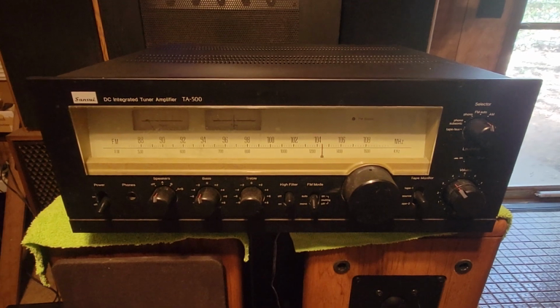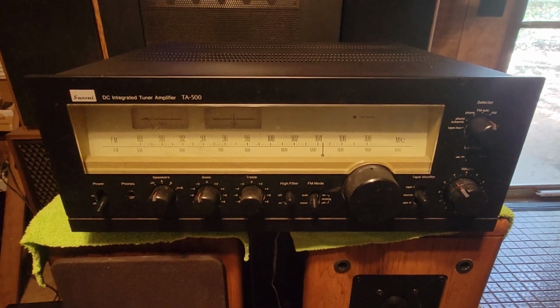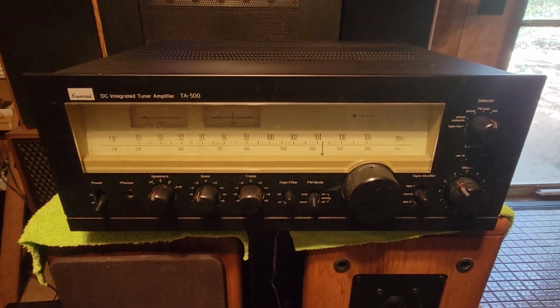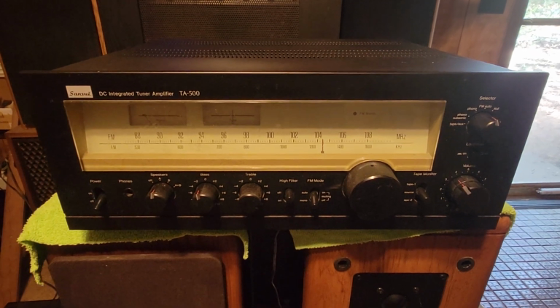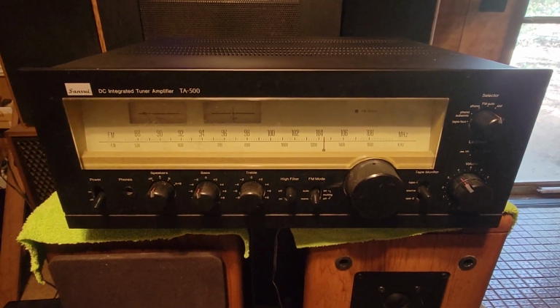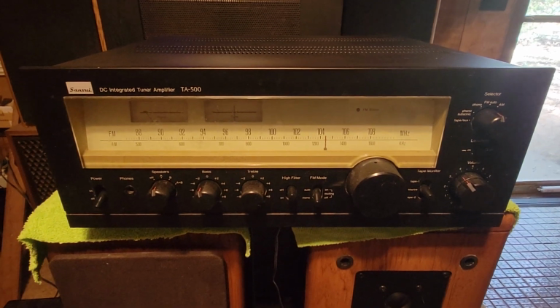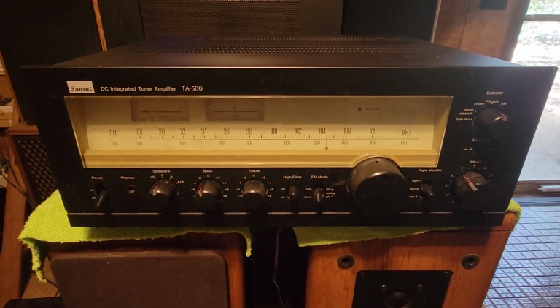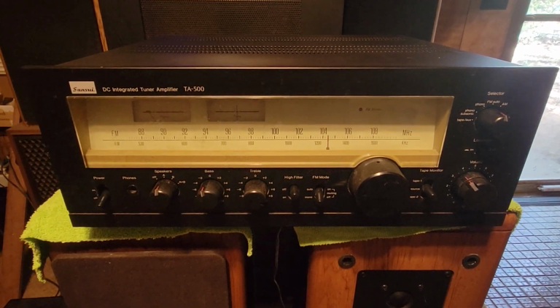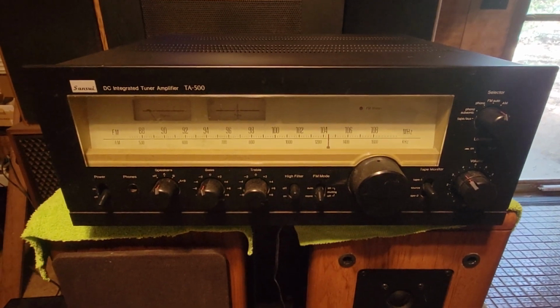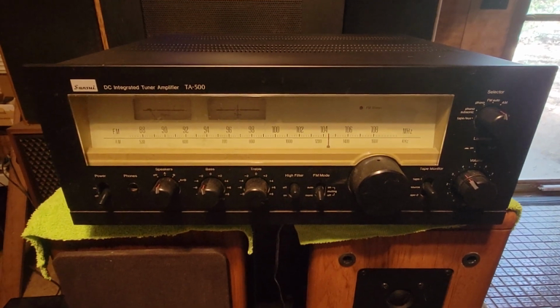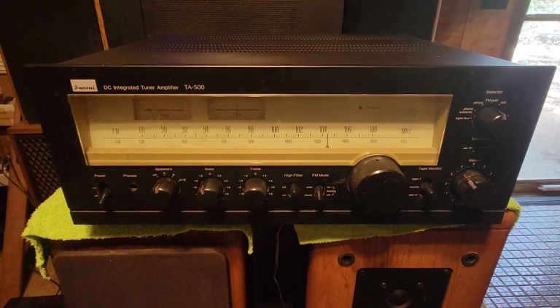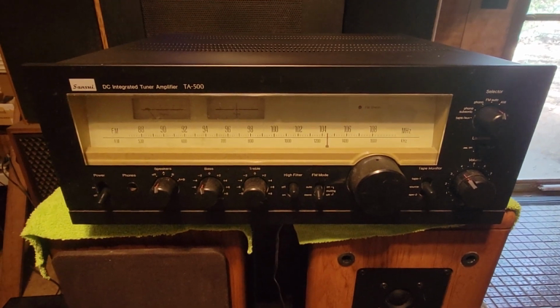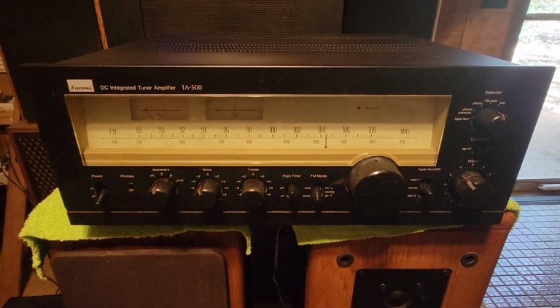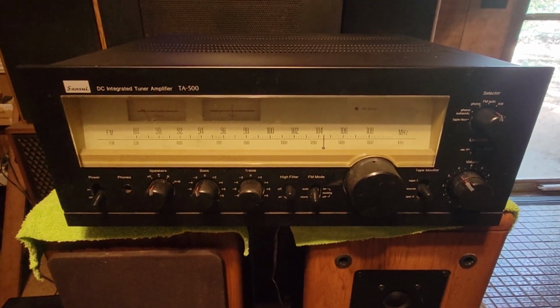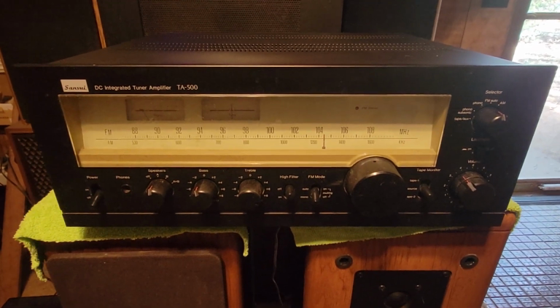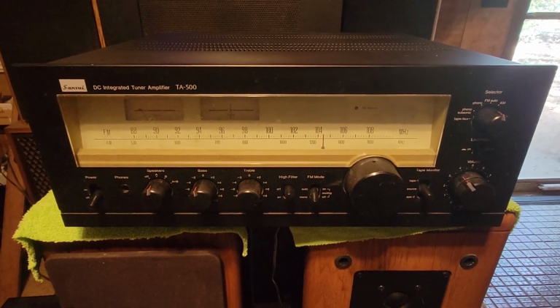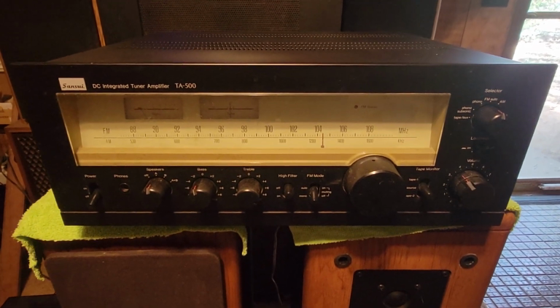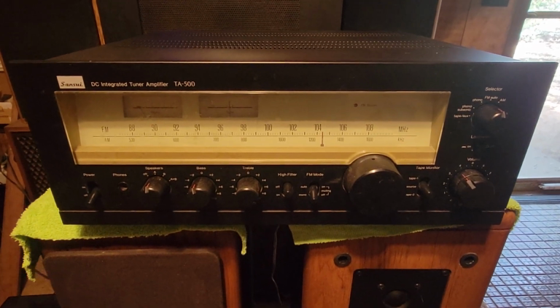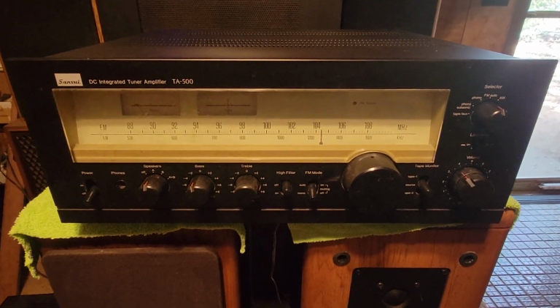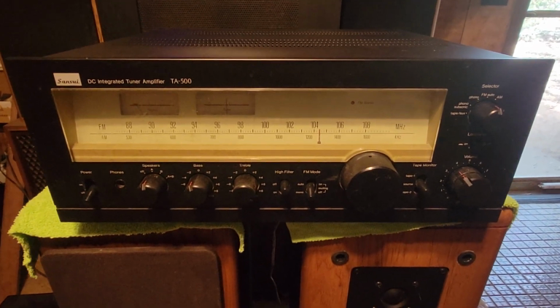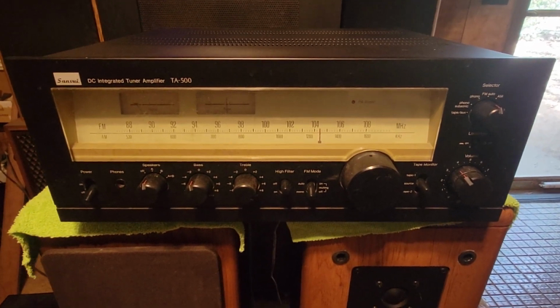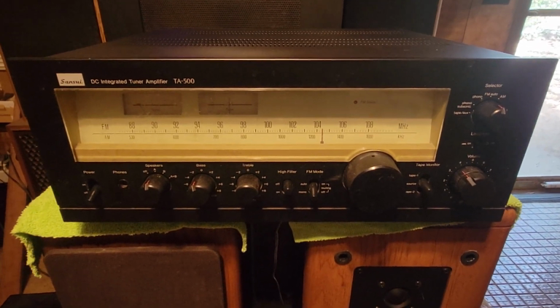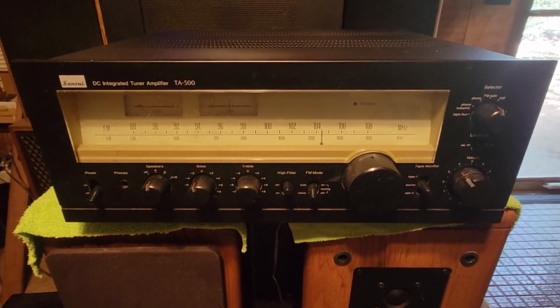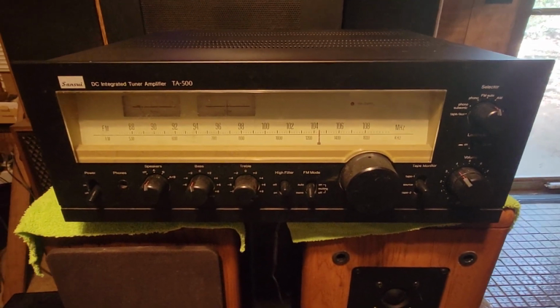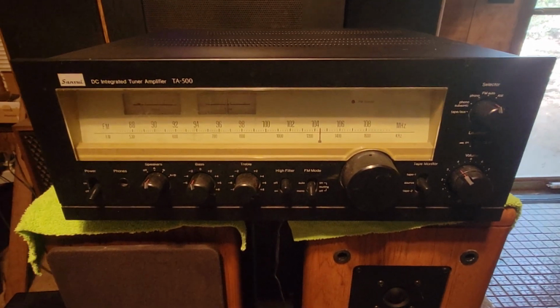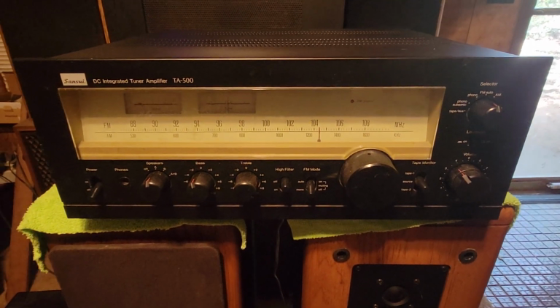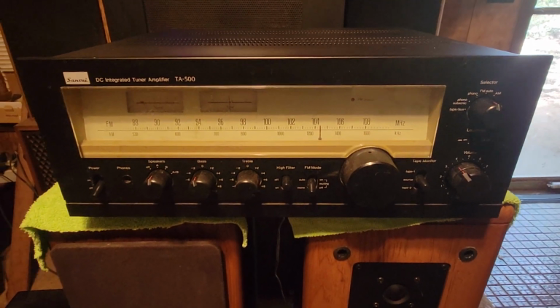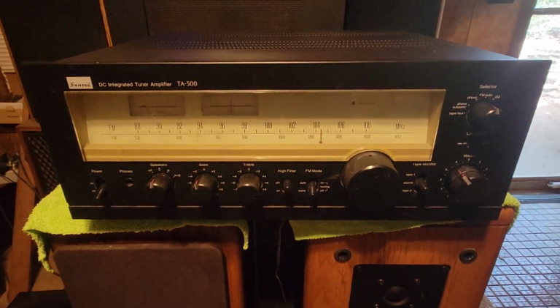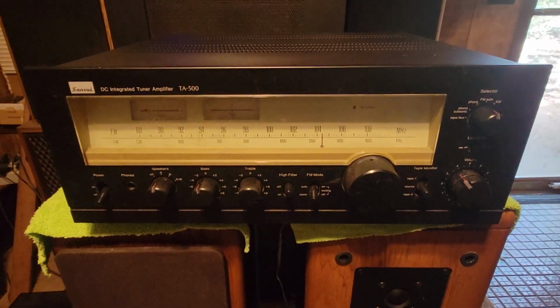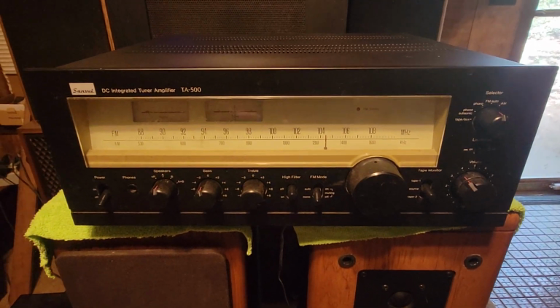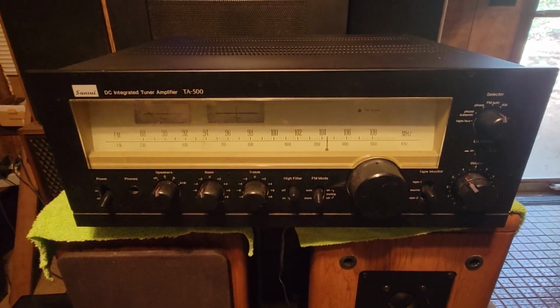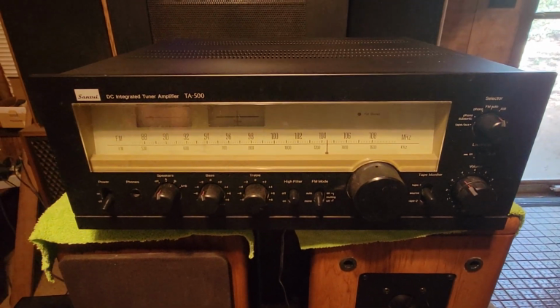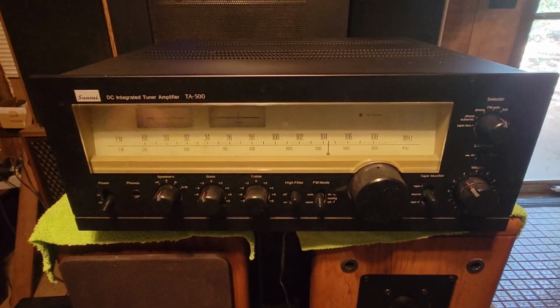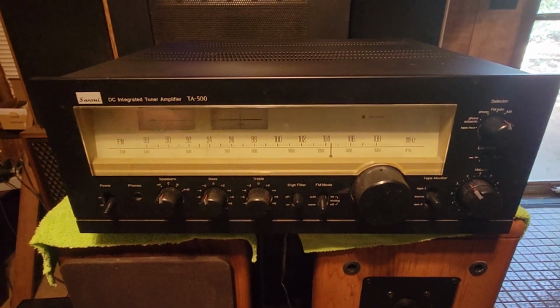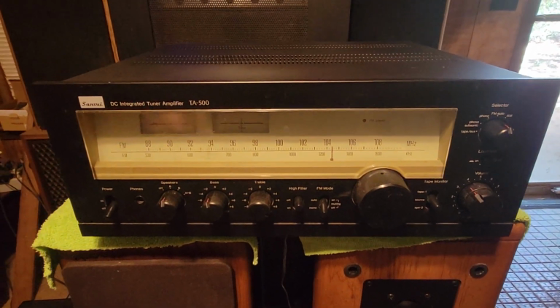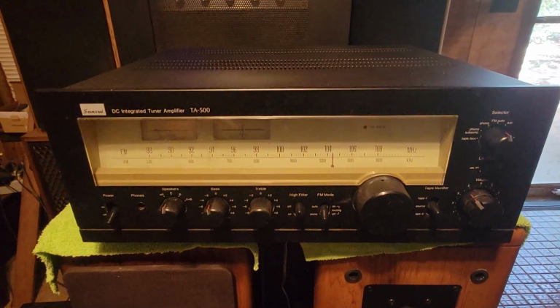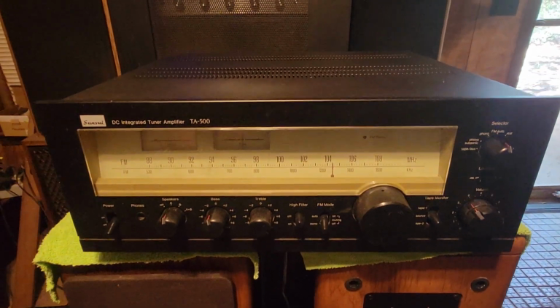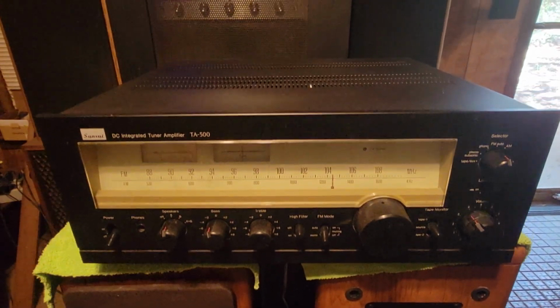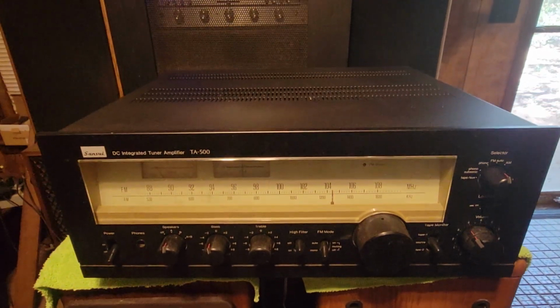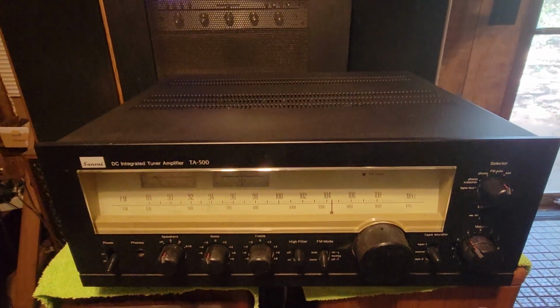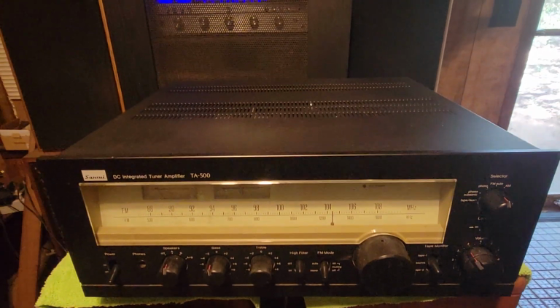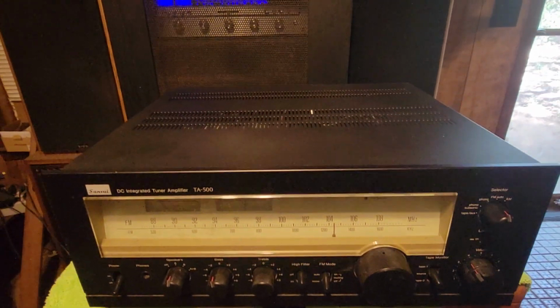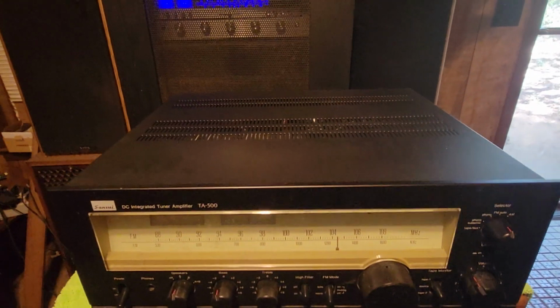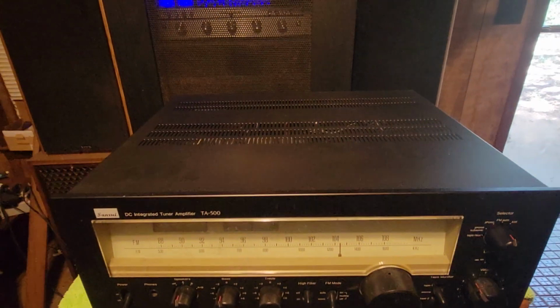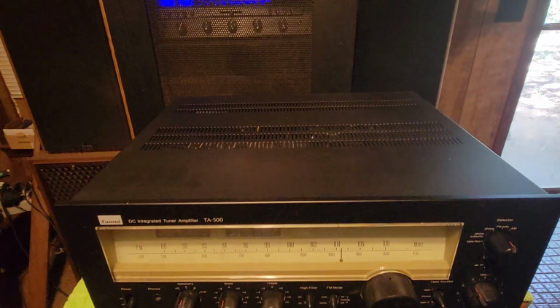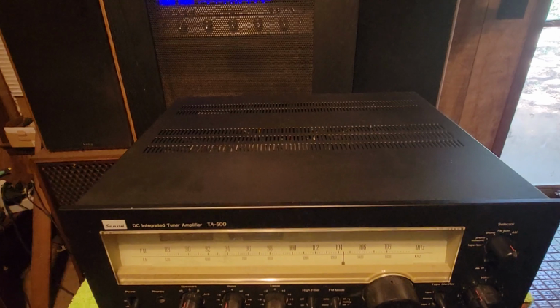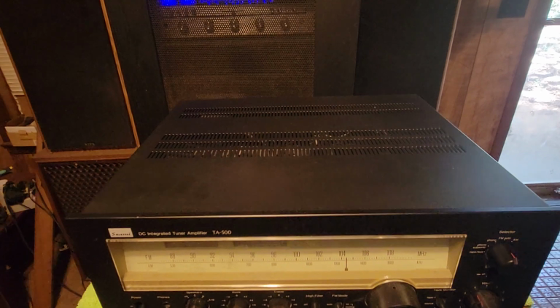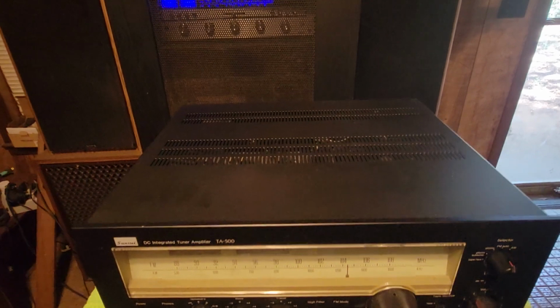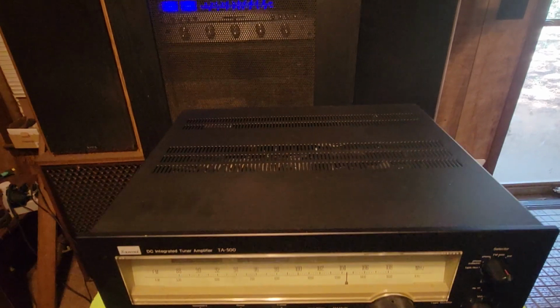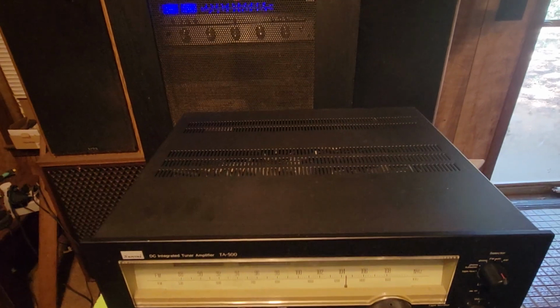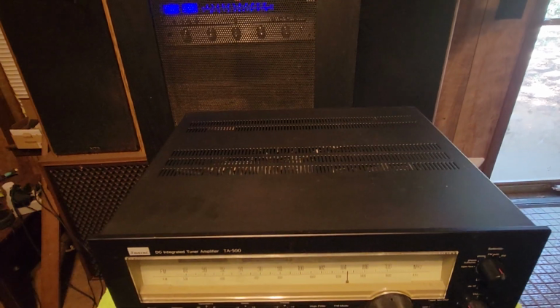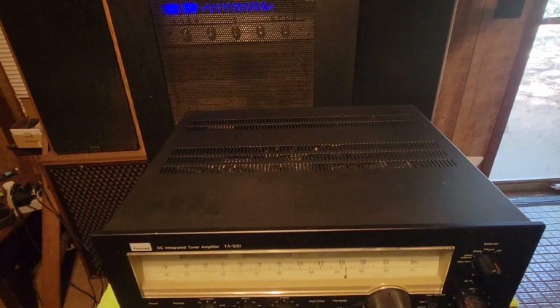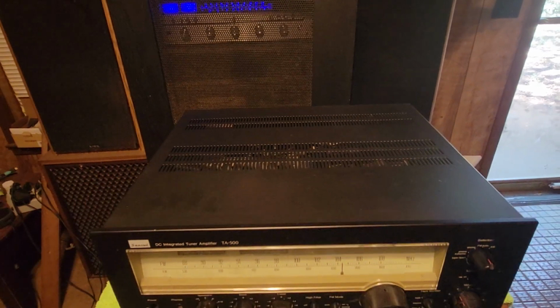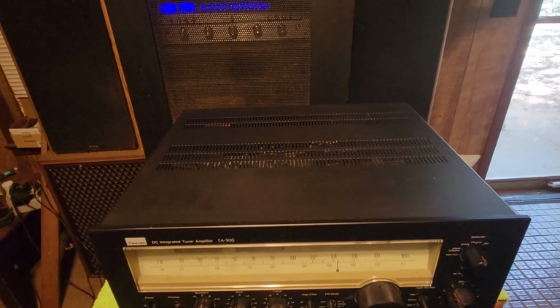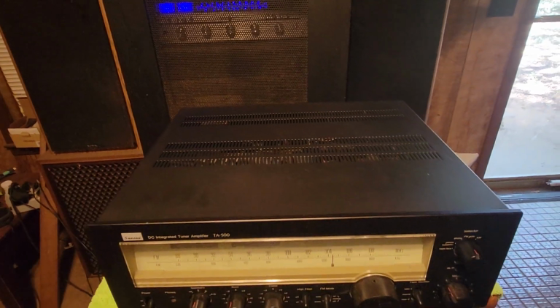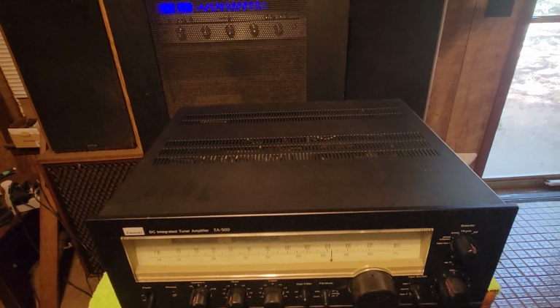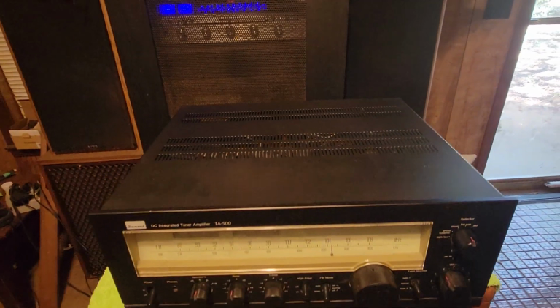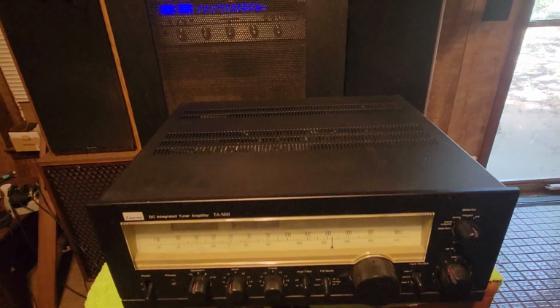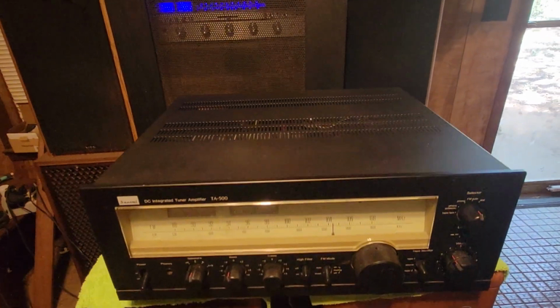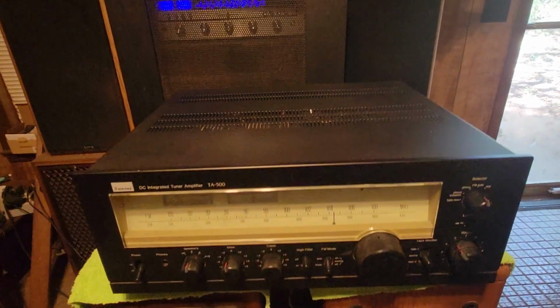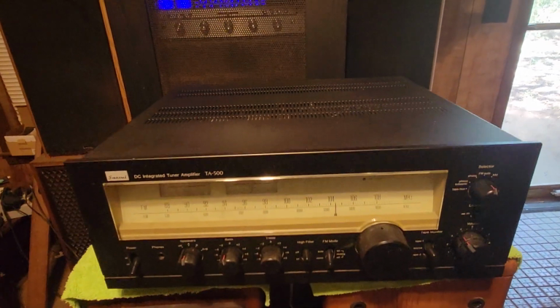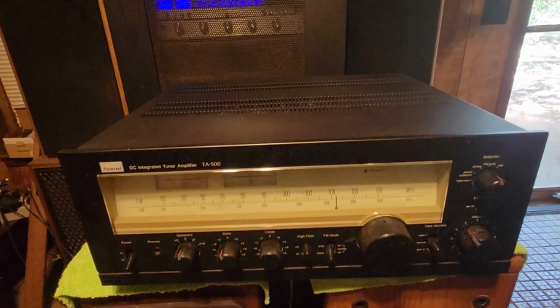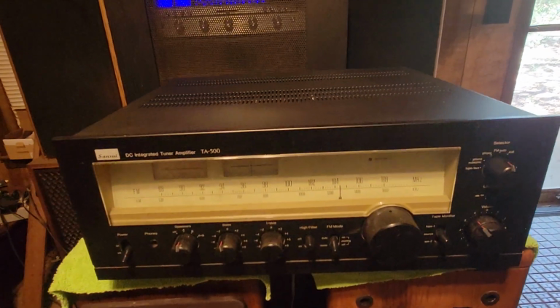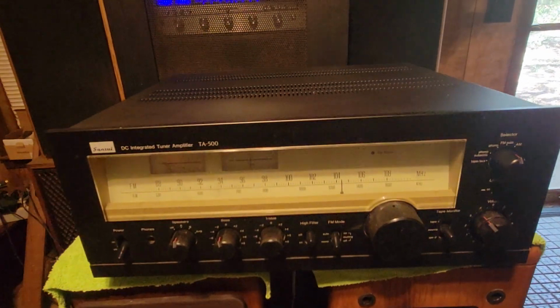This is a Sansui TA-500. Everything is in really good condition — there's no scratches, no dents, nothing.